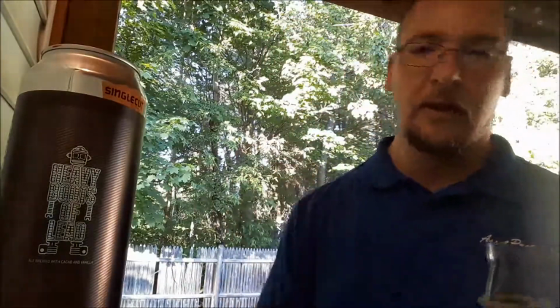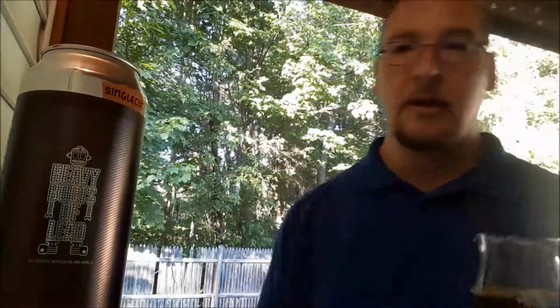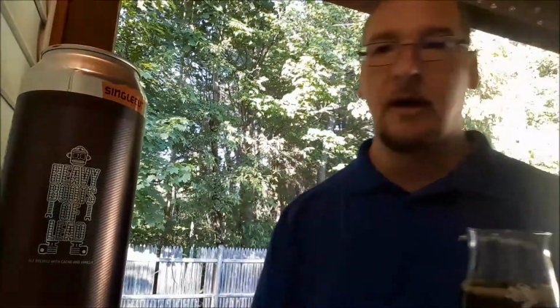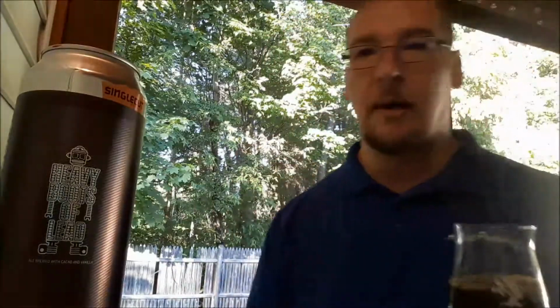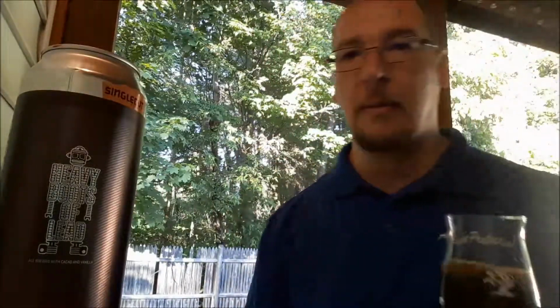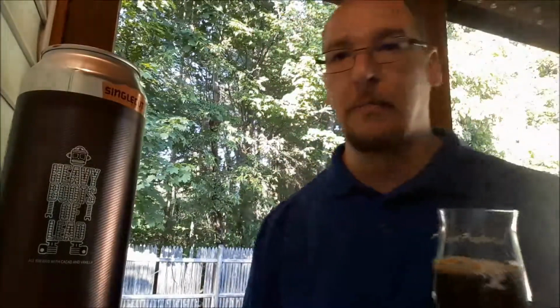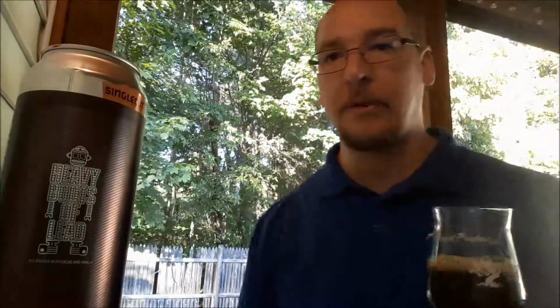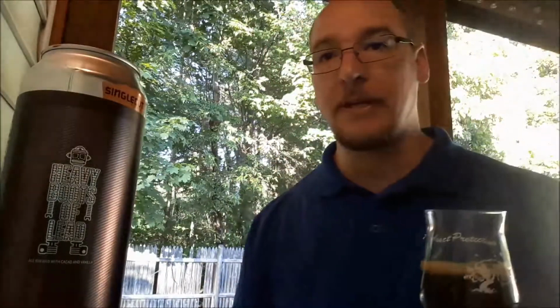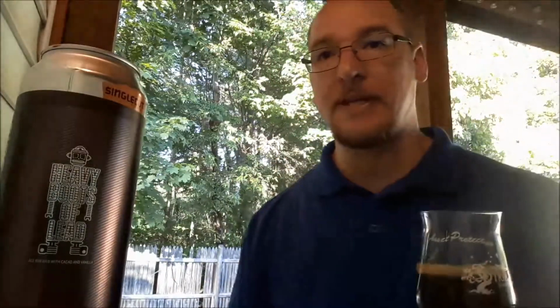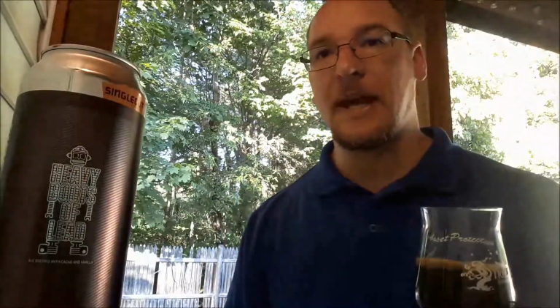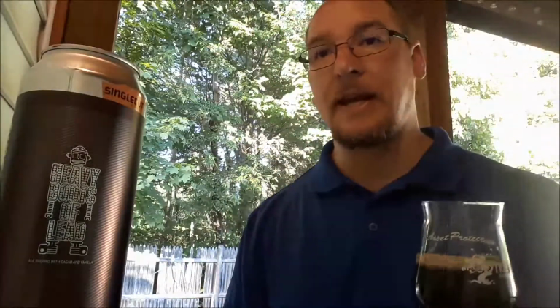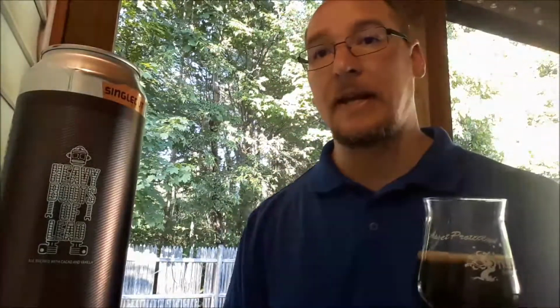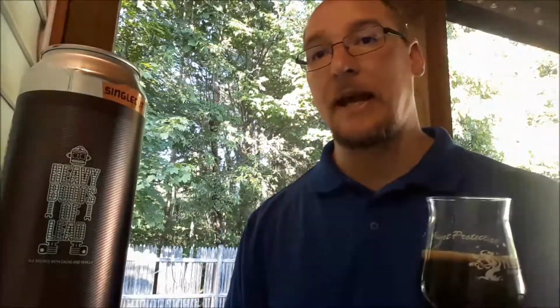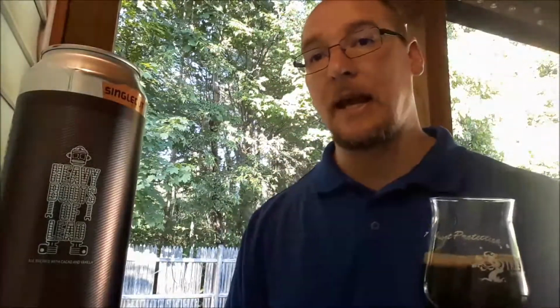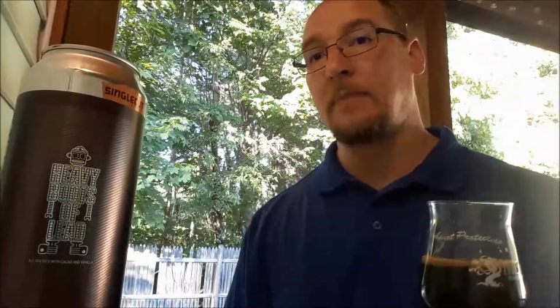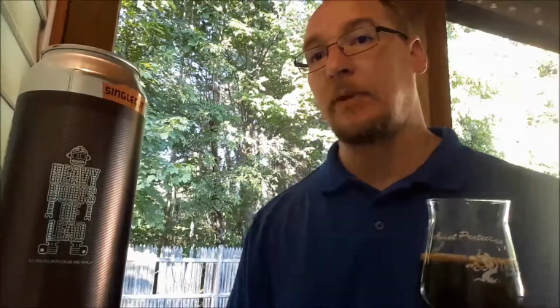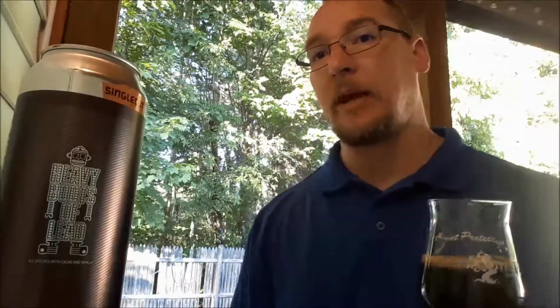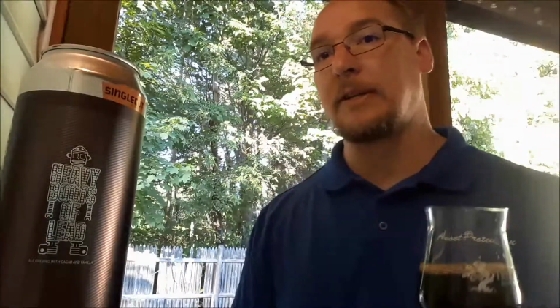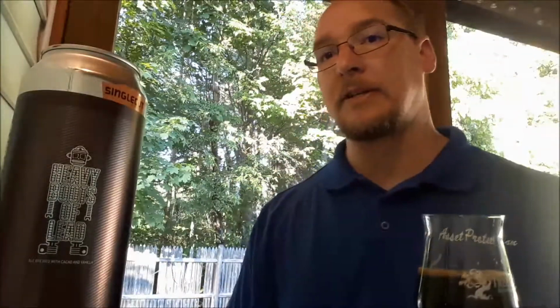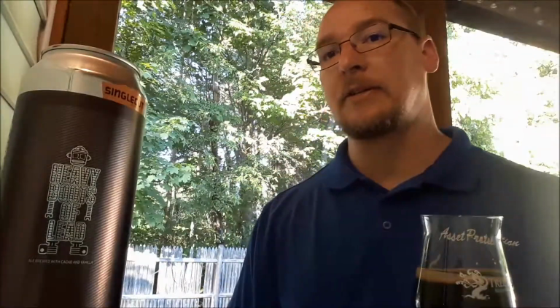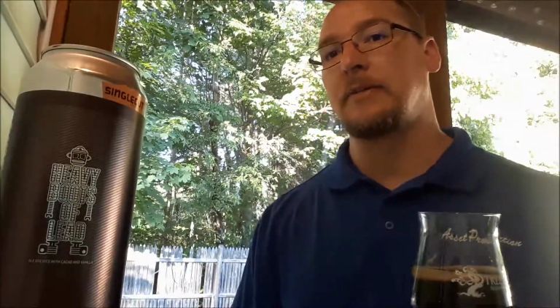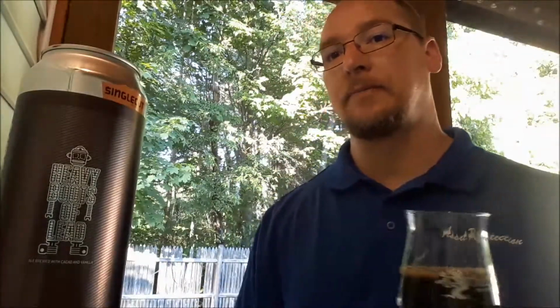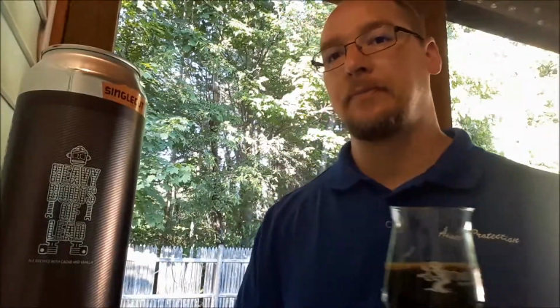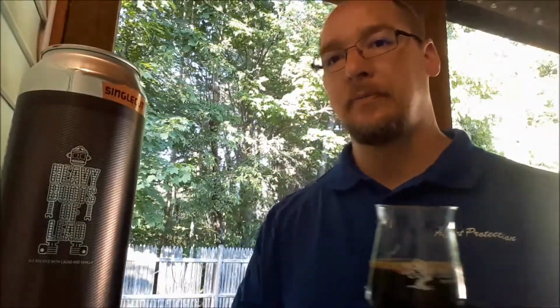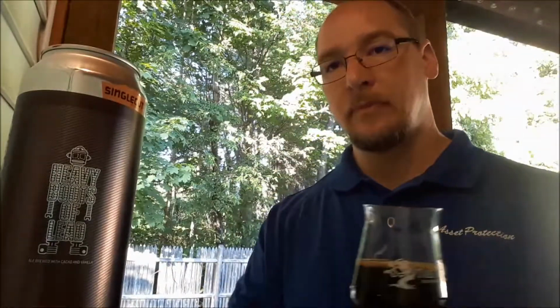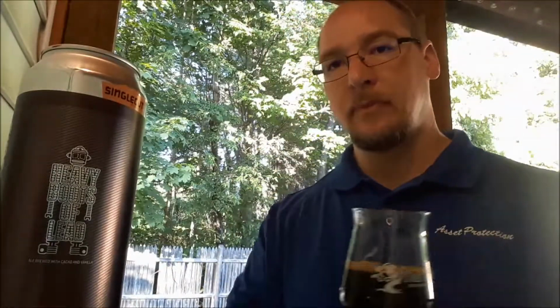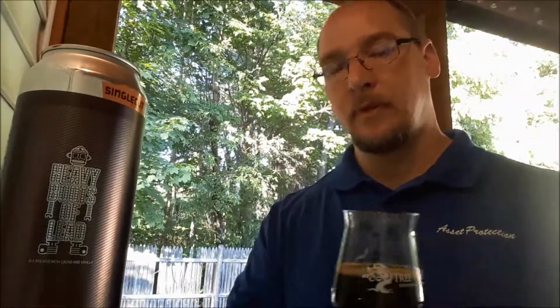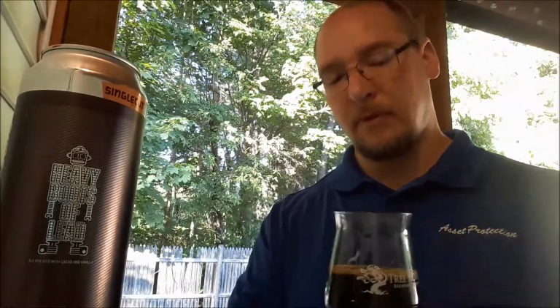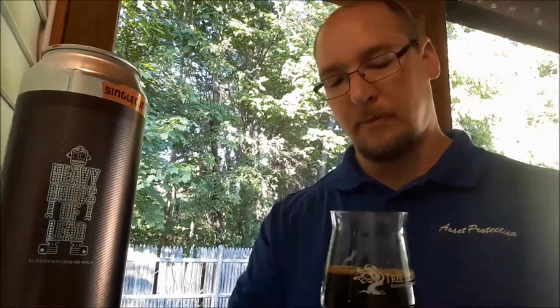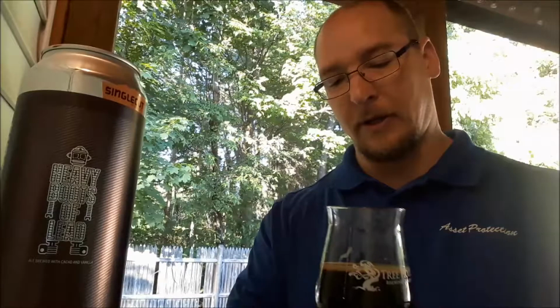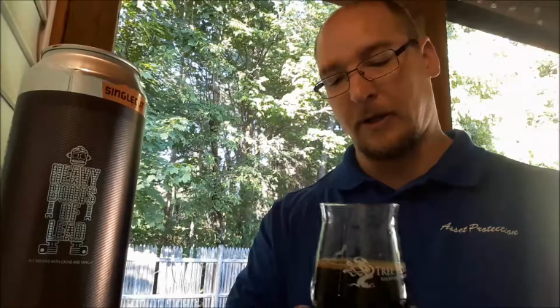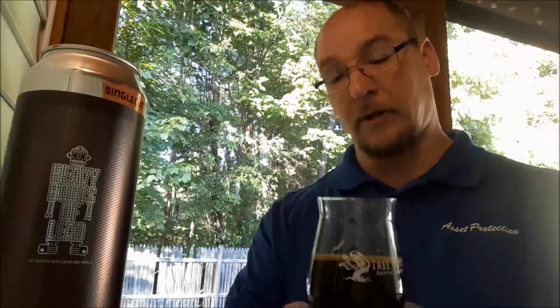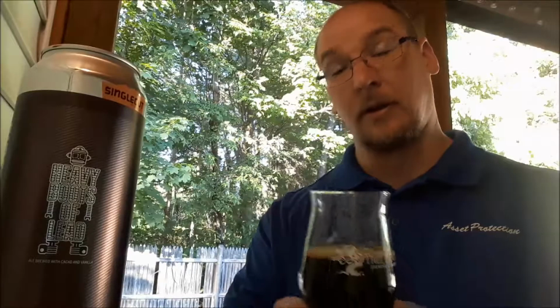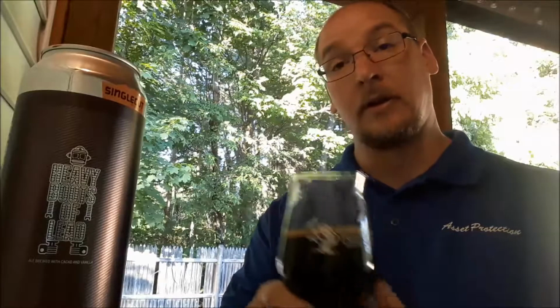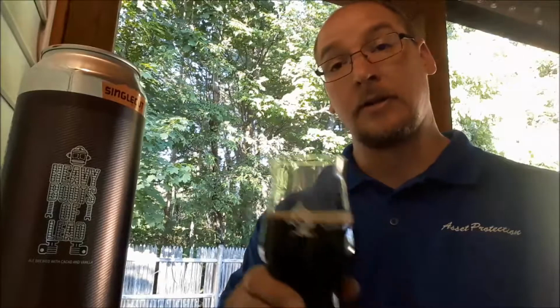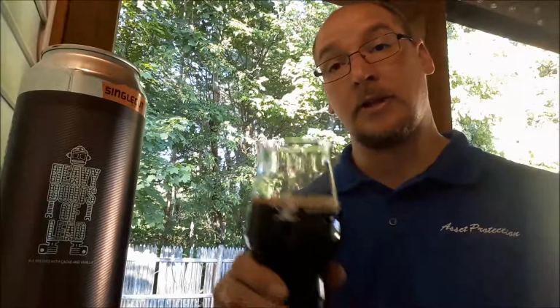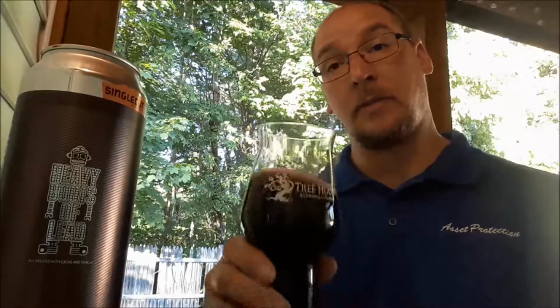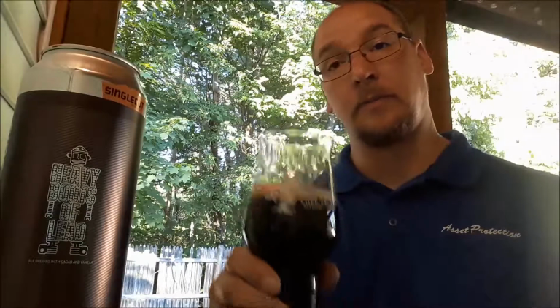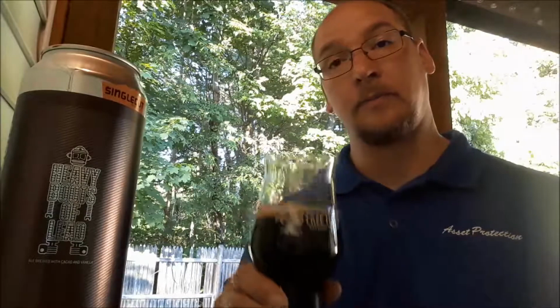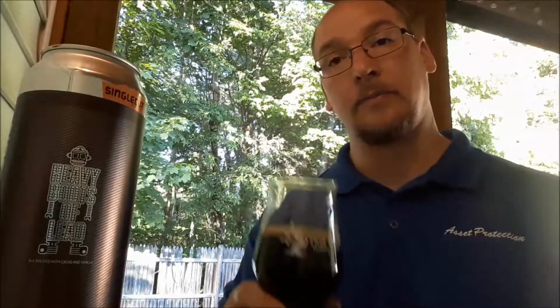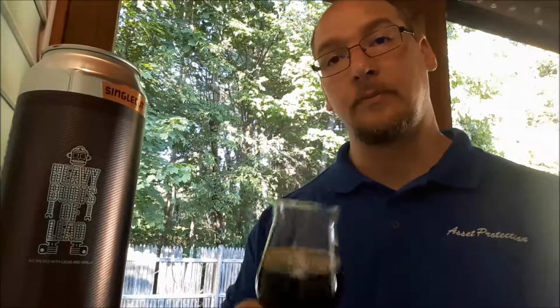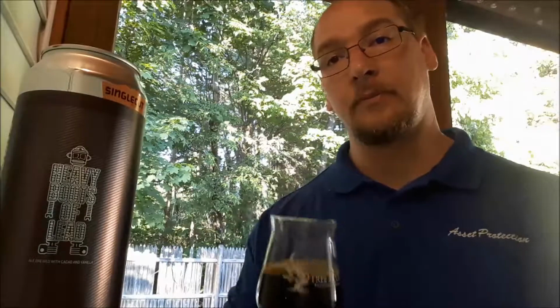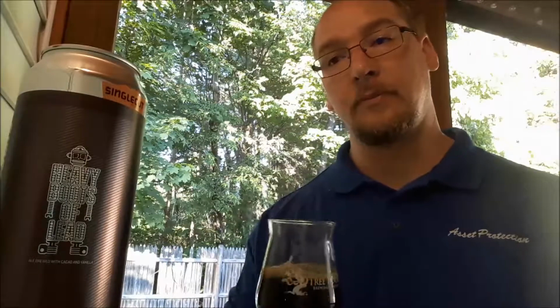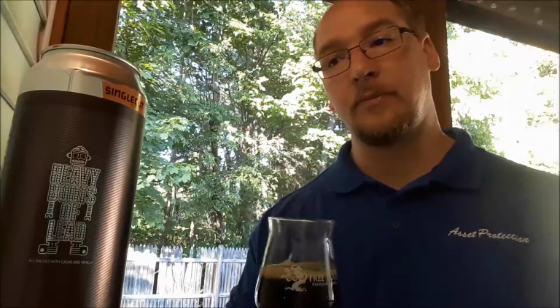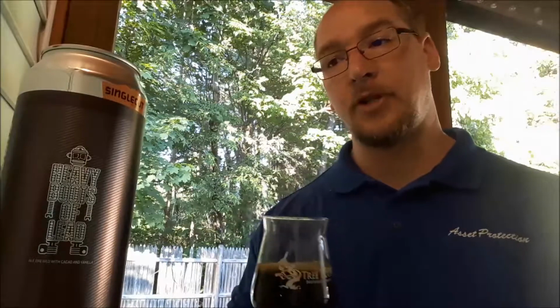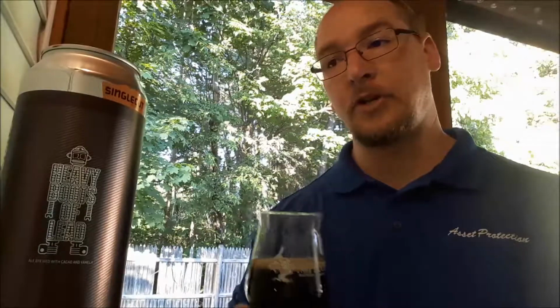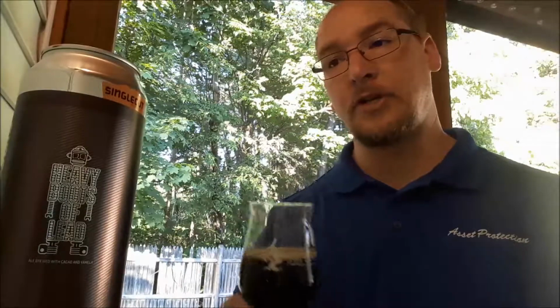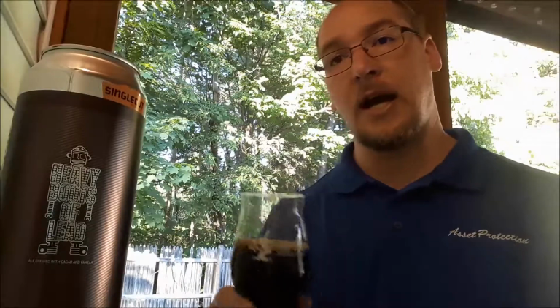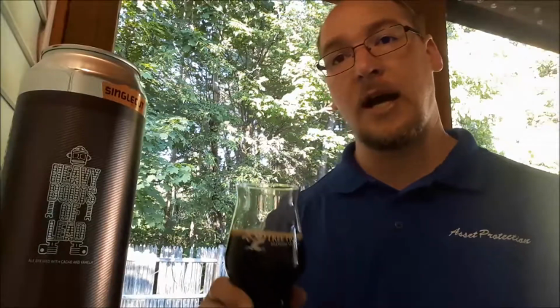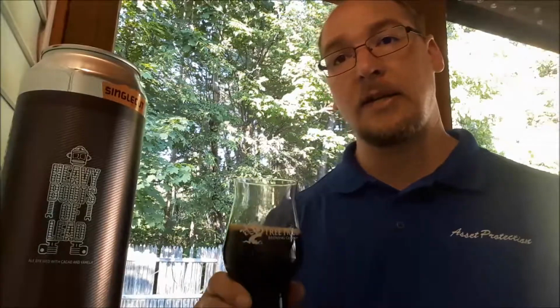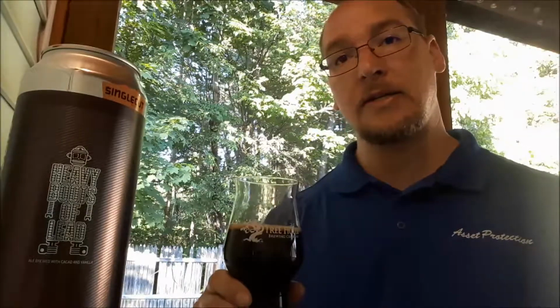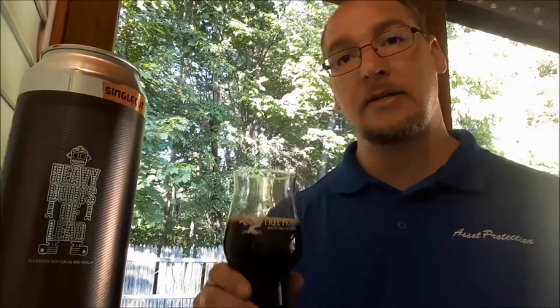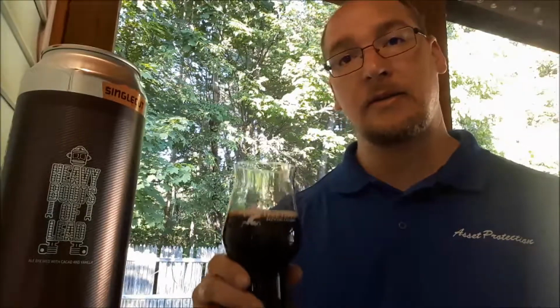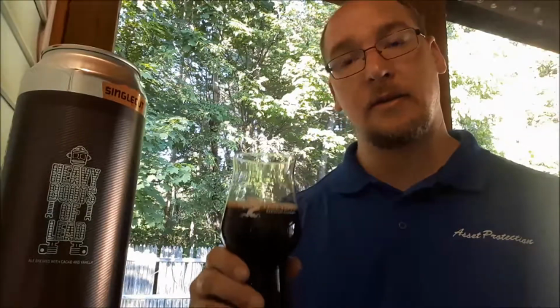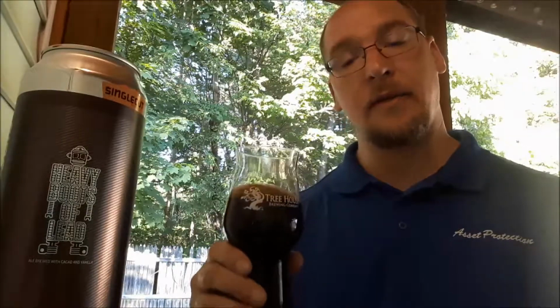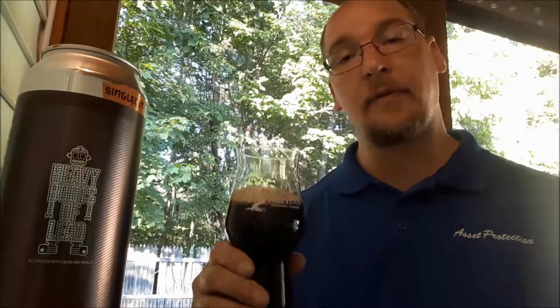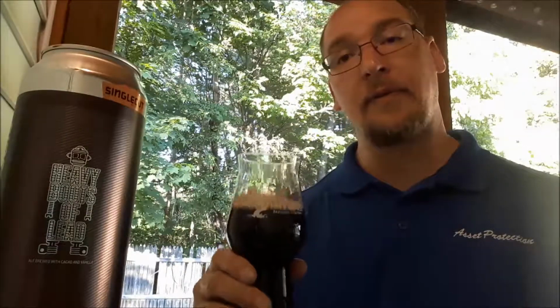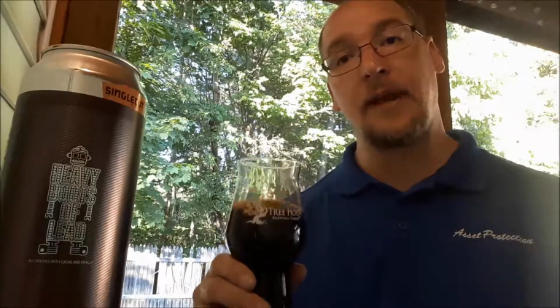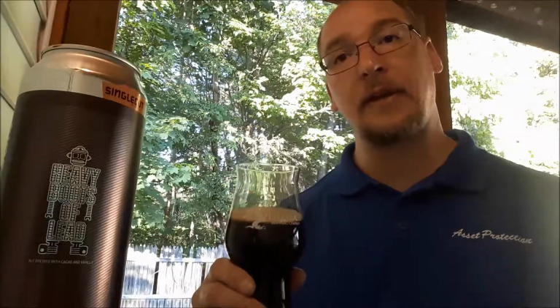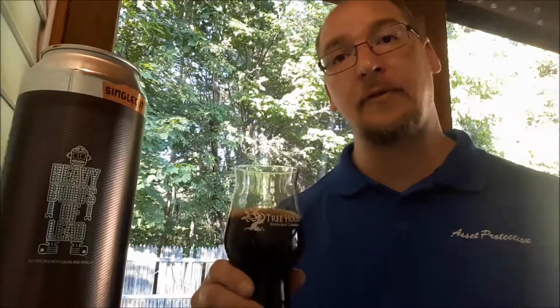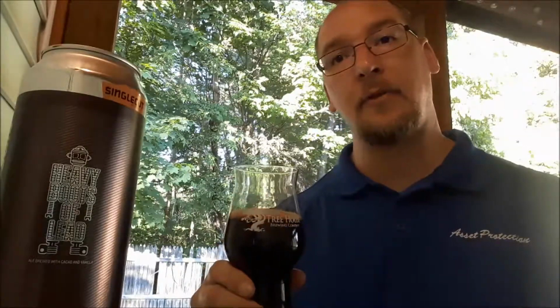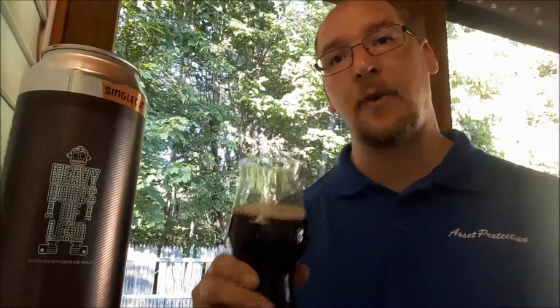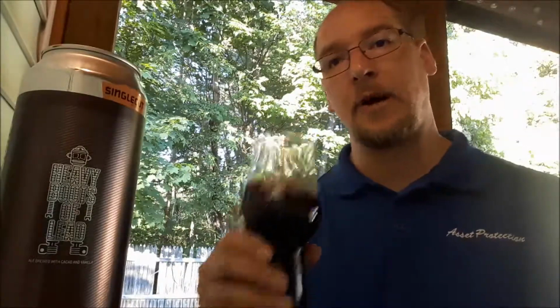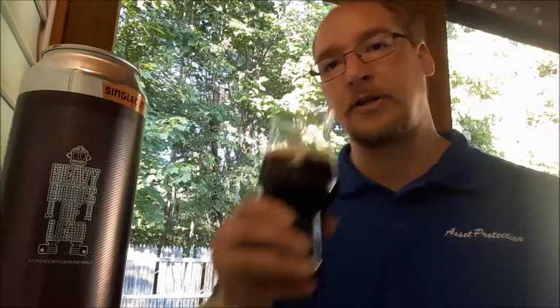I'm going to put this at an A plus beer. So cheers guys, and thank you for watching.